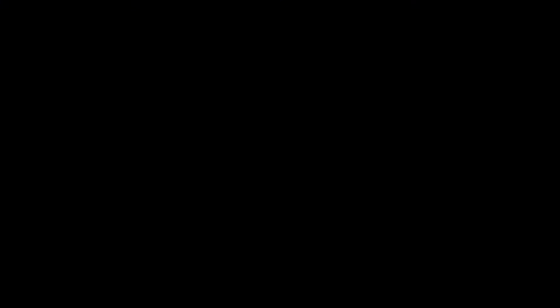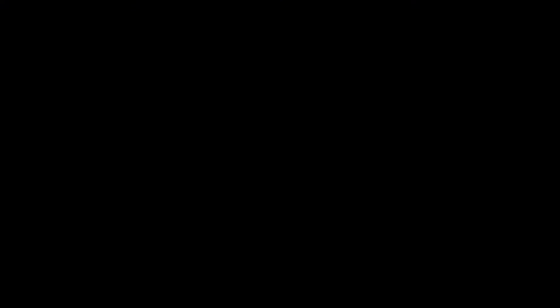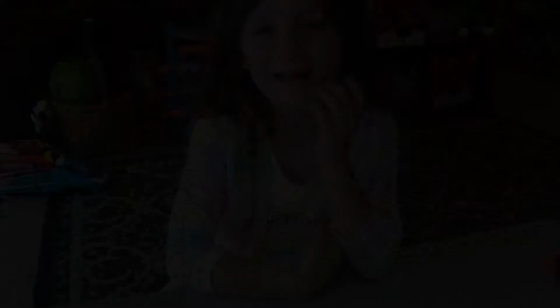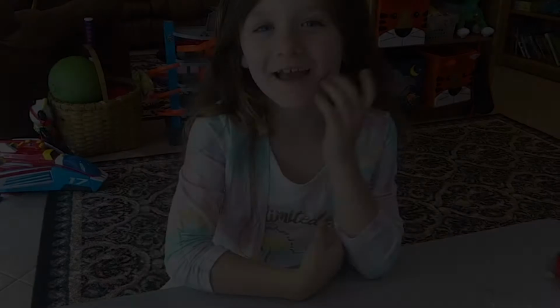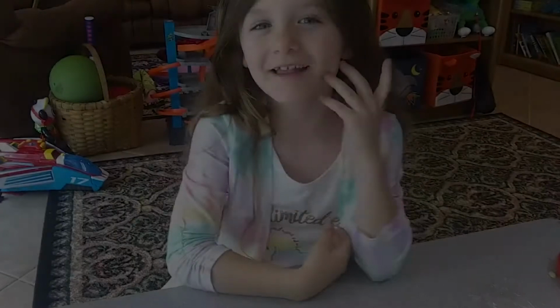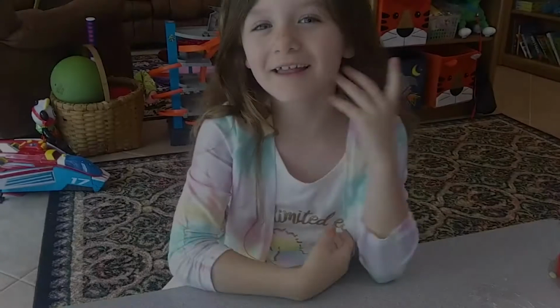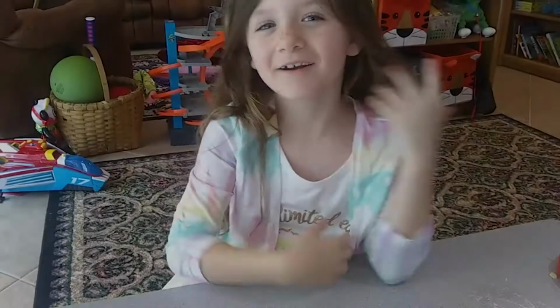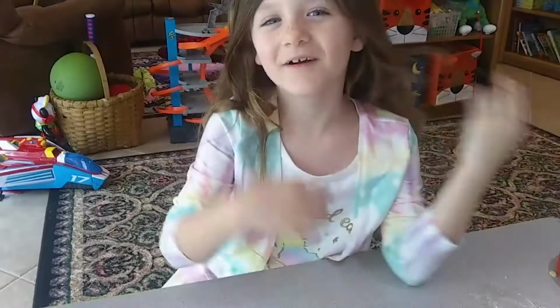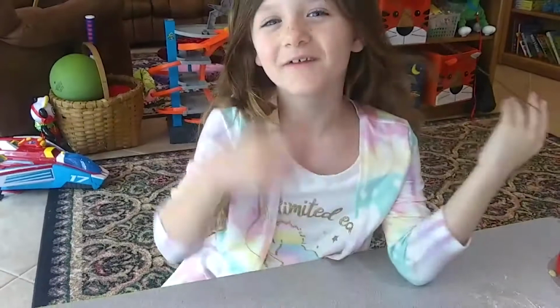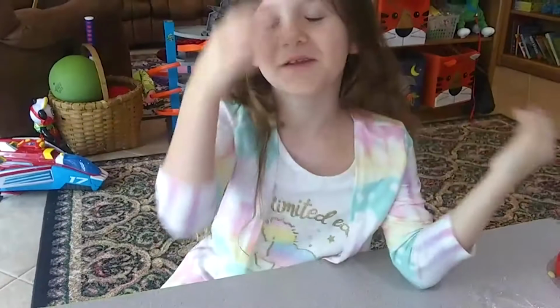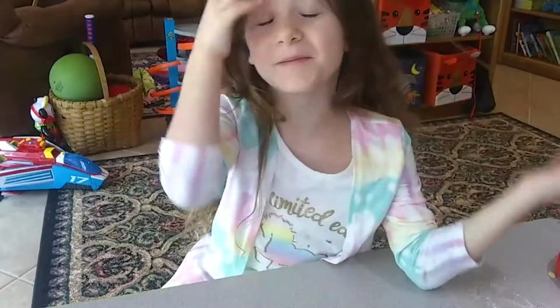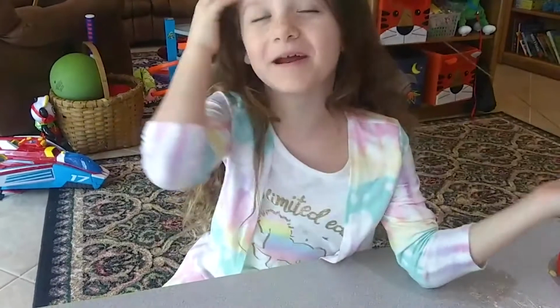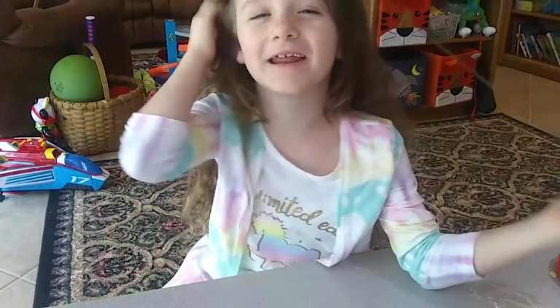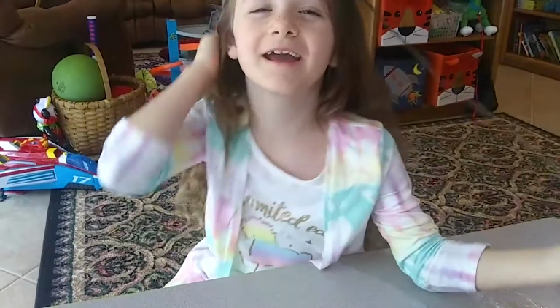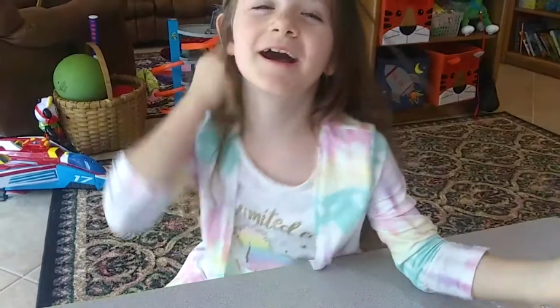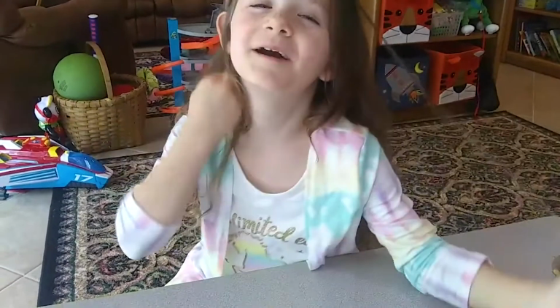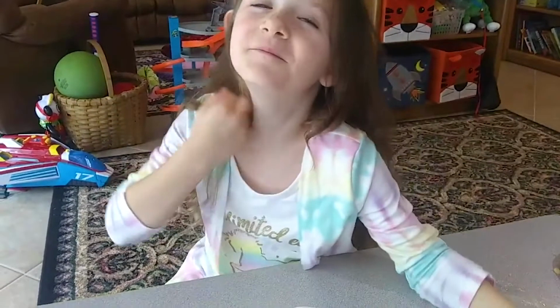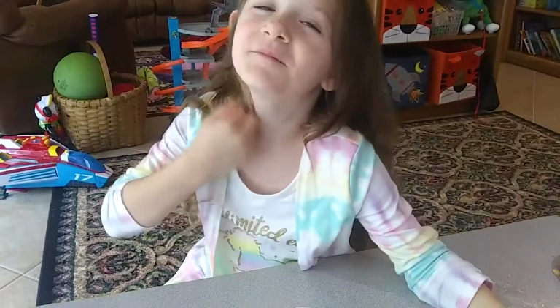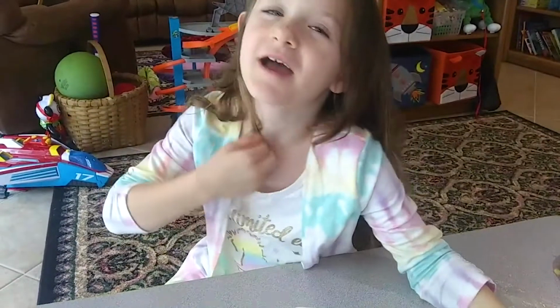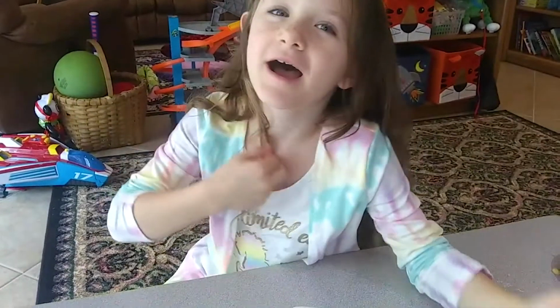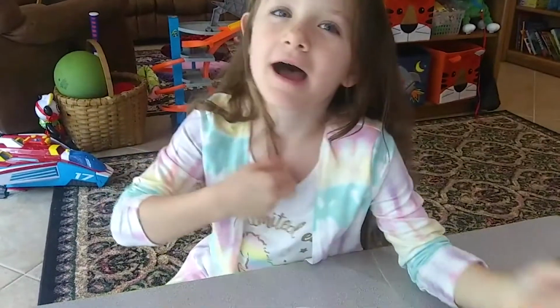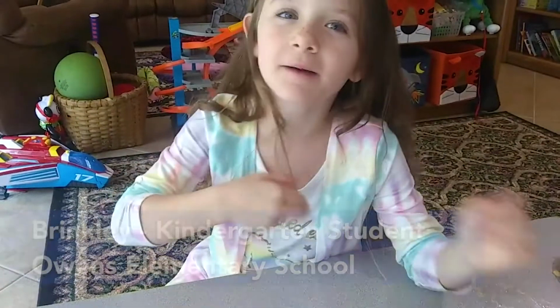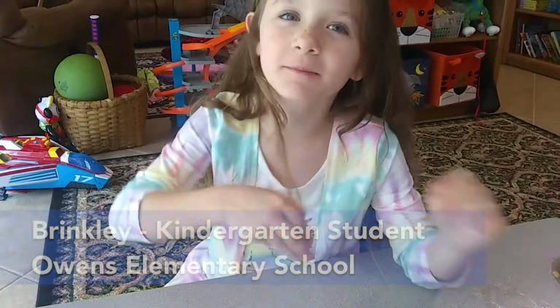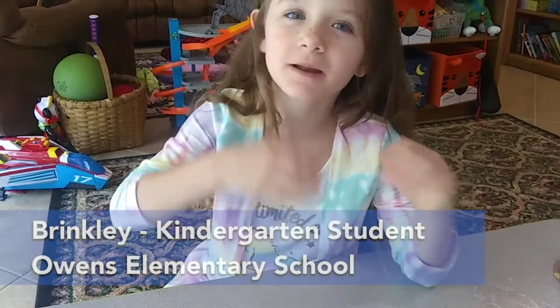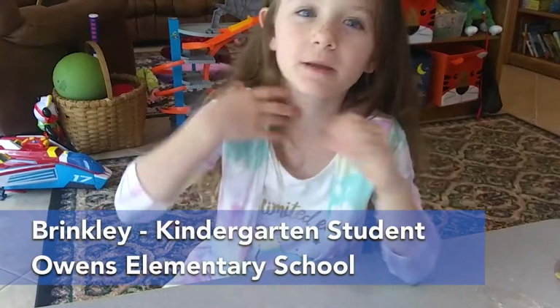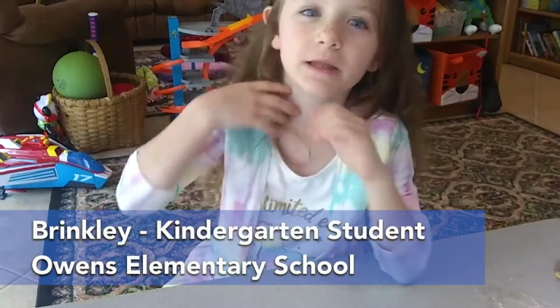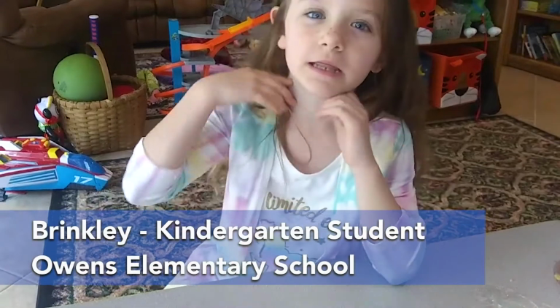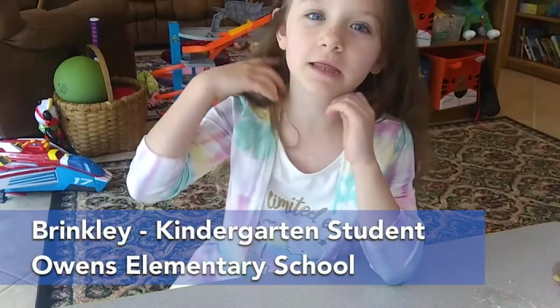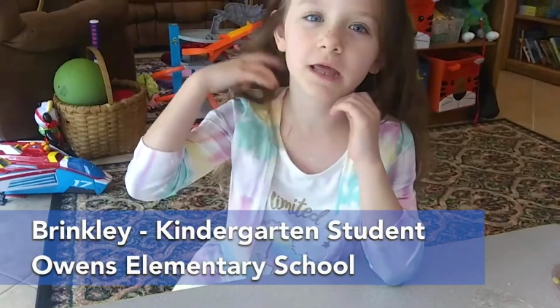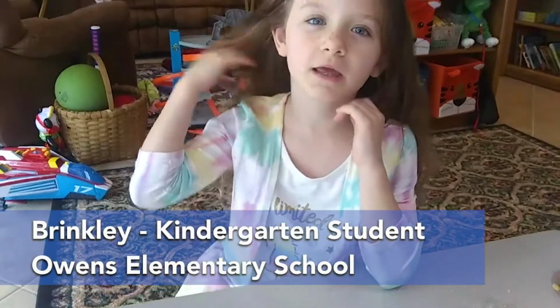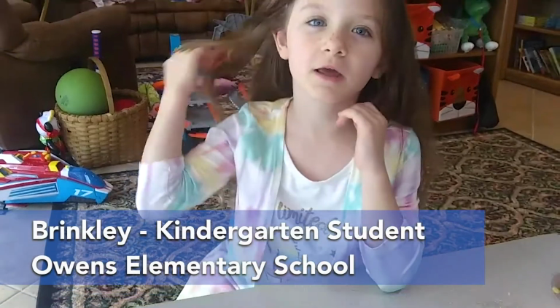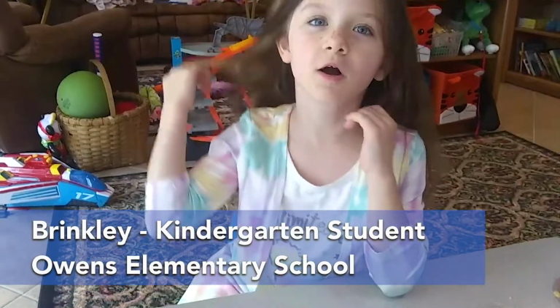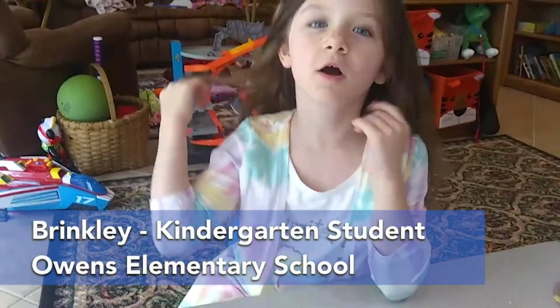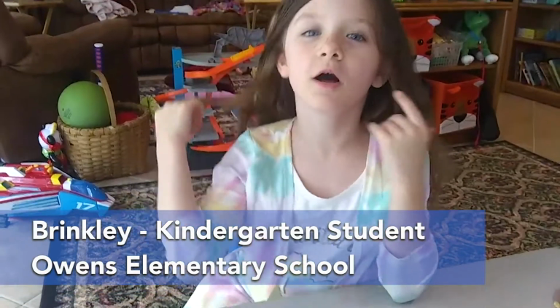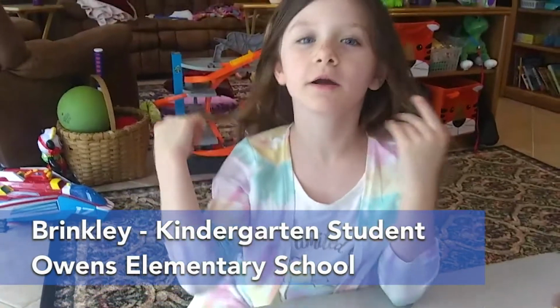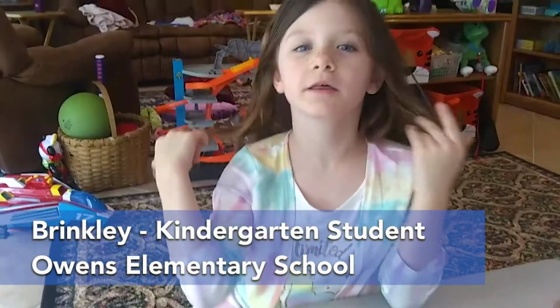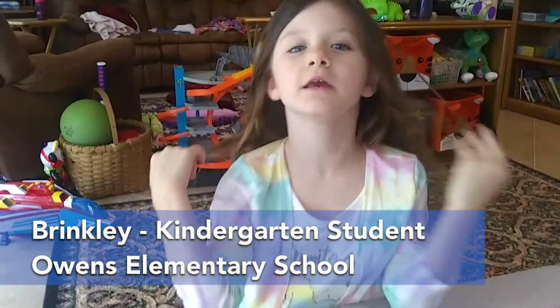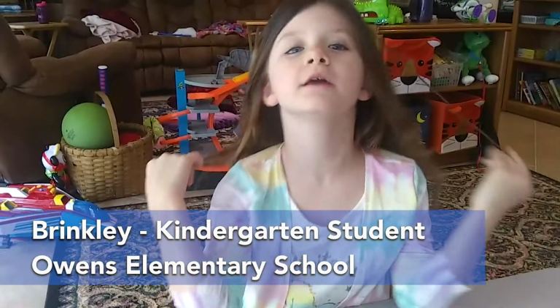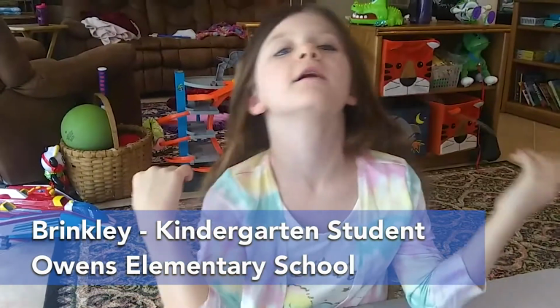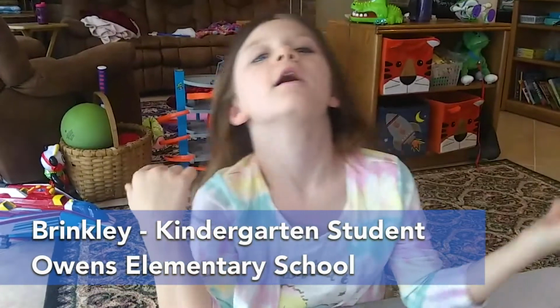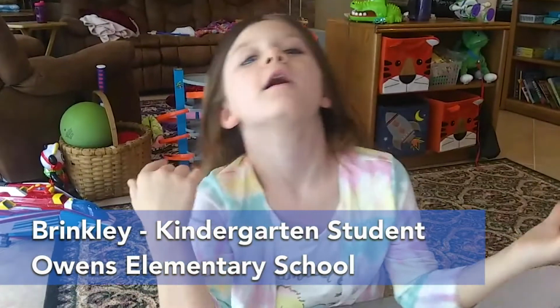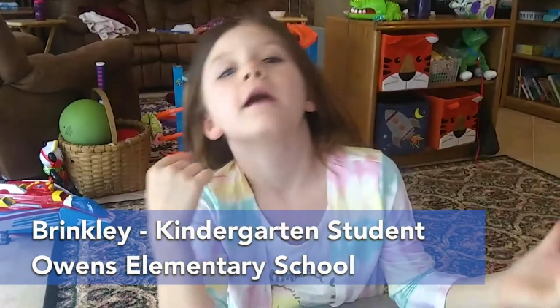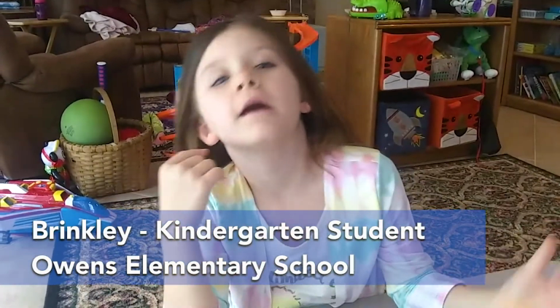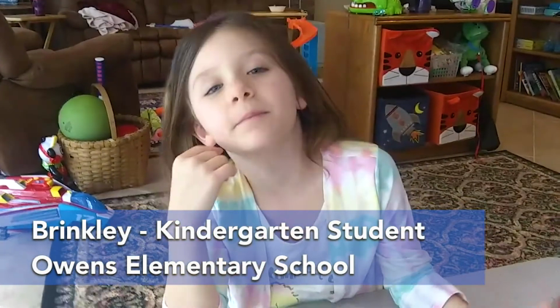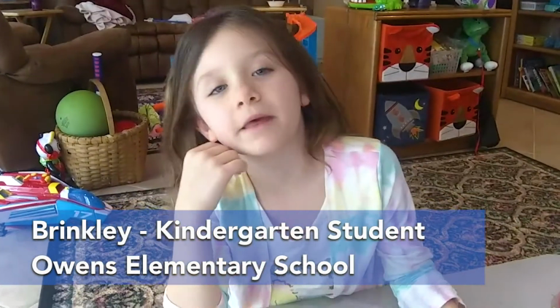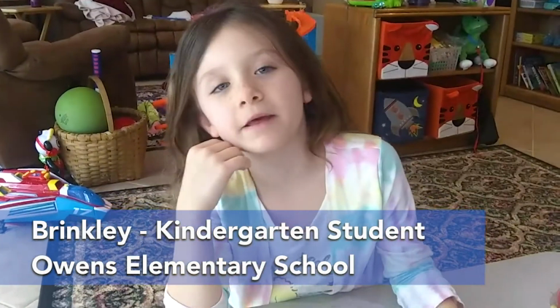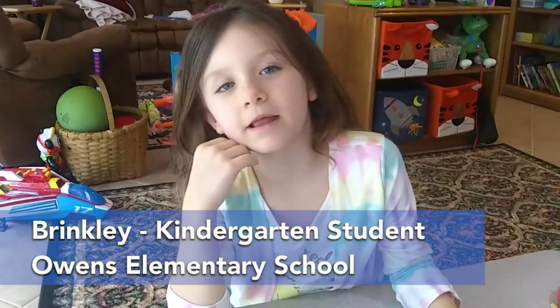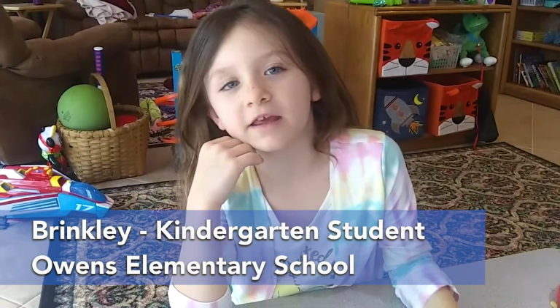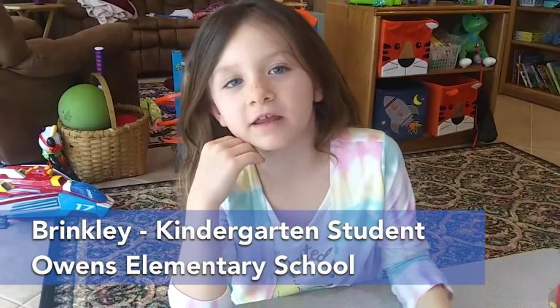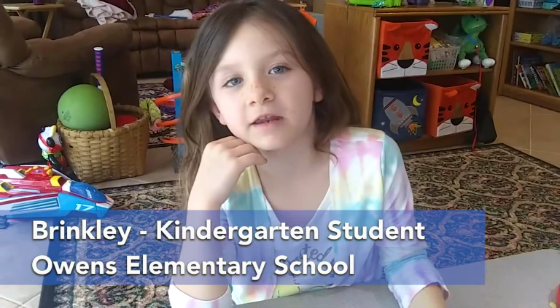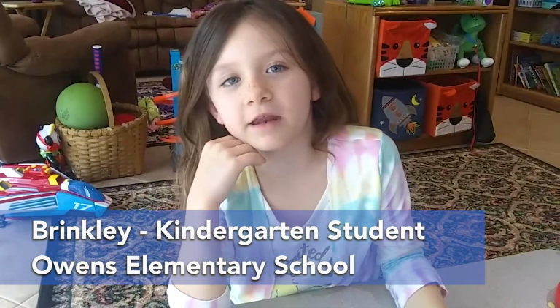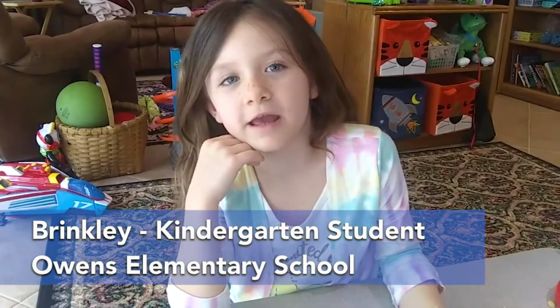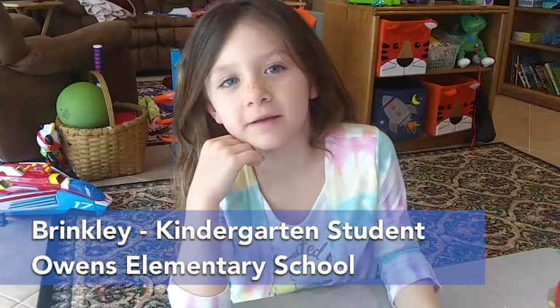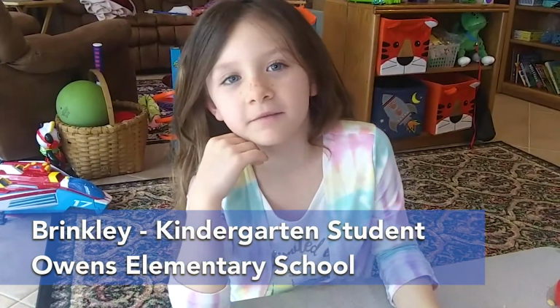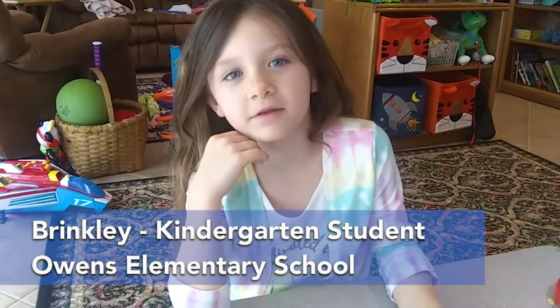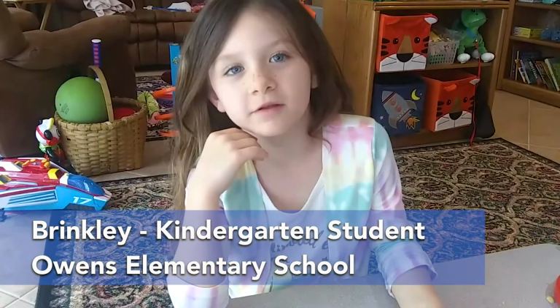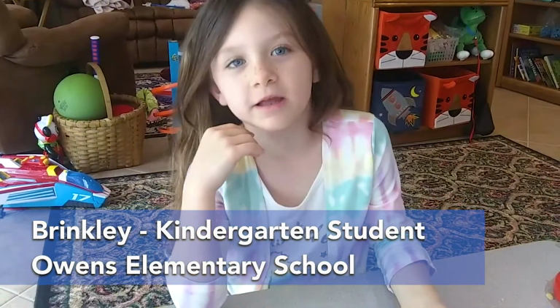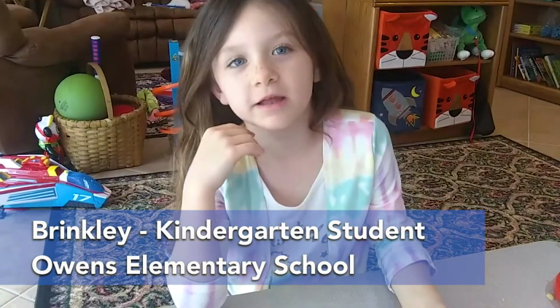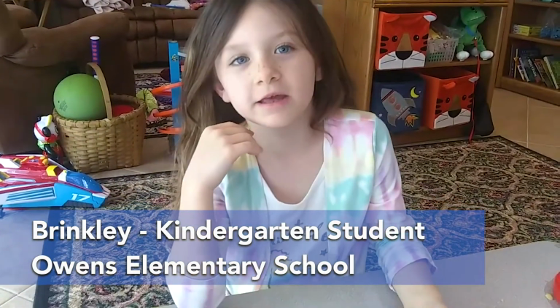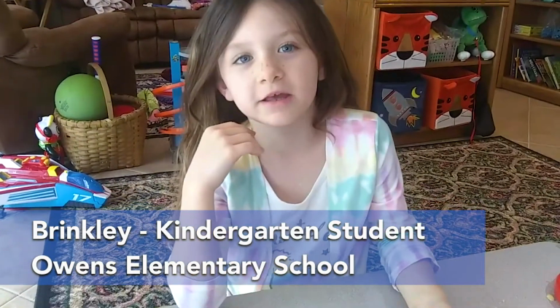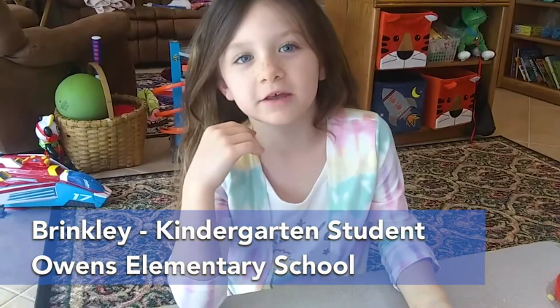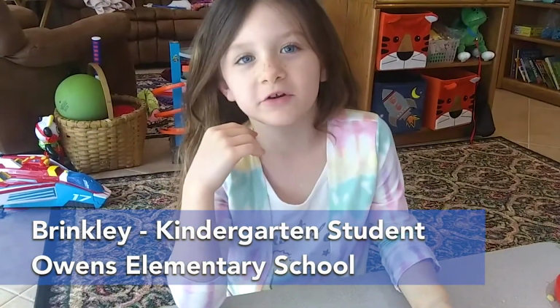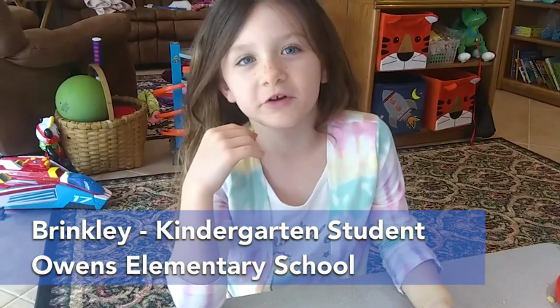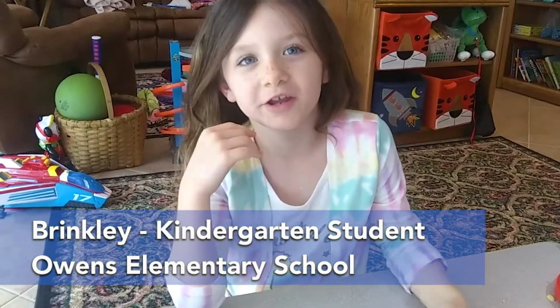Hello everybody, I'm going to be teaching y'all a seed and plant lesson today, so let's get started.